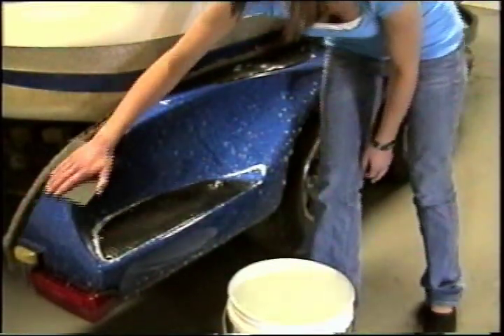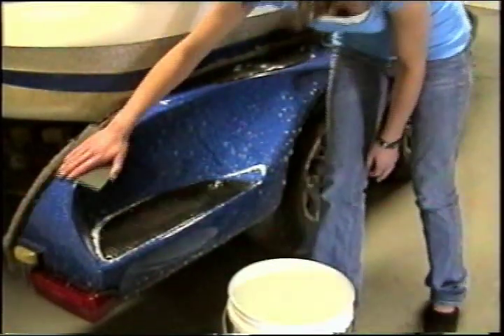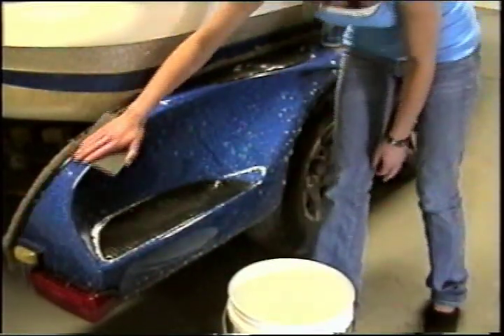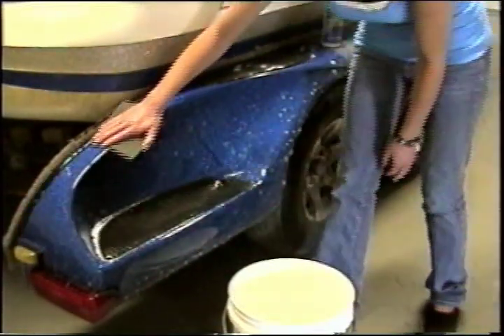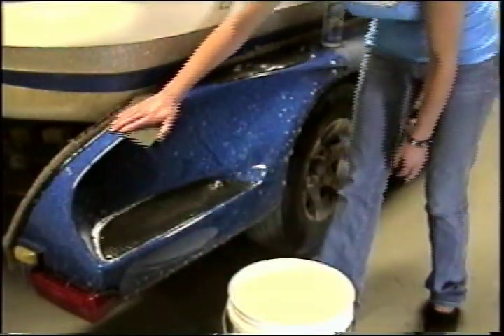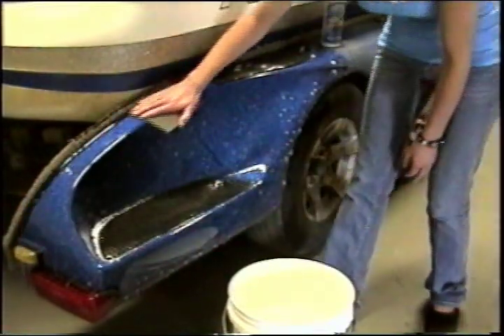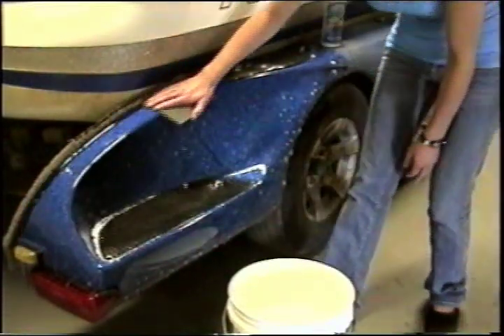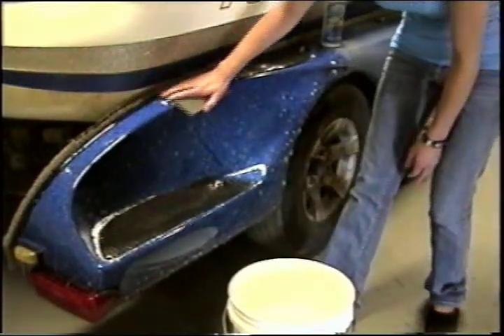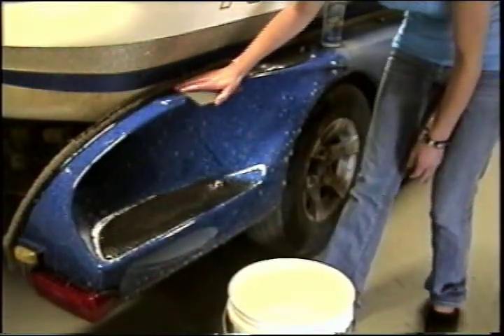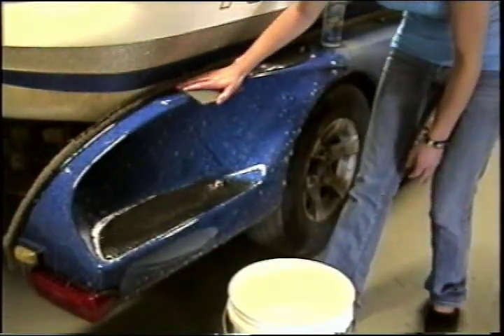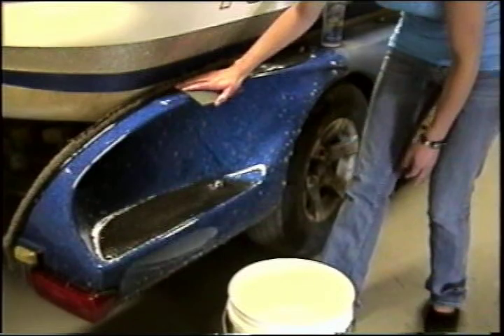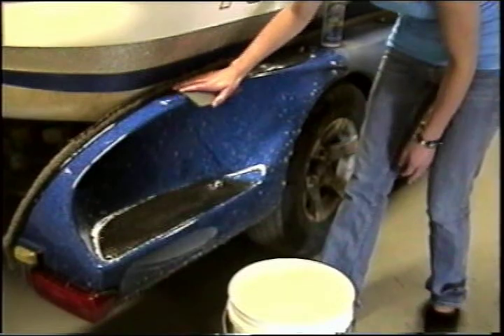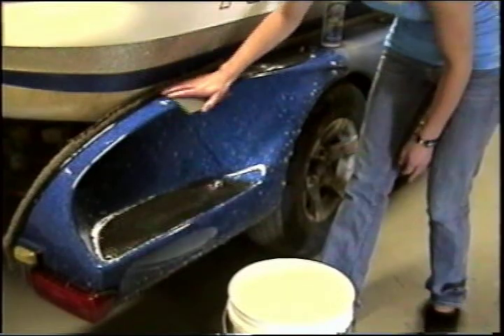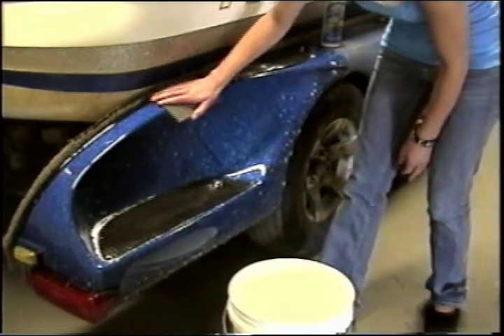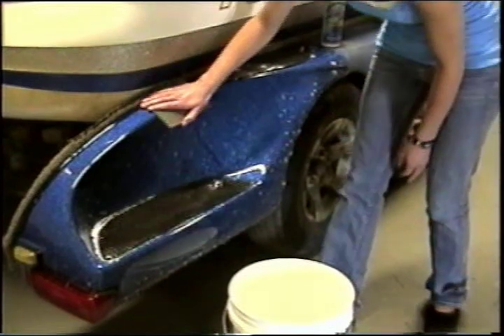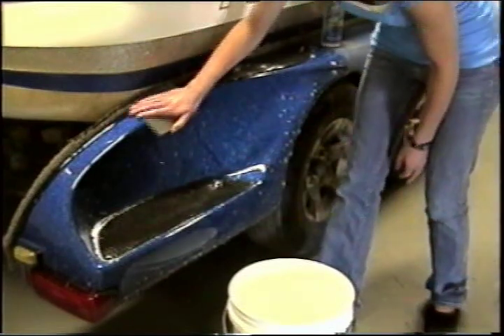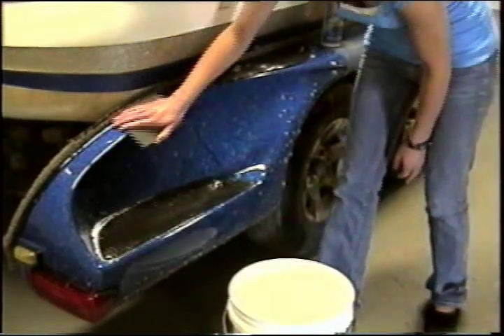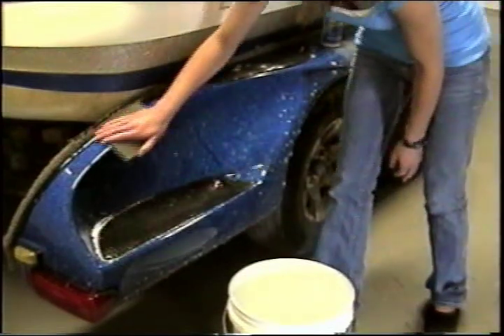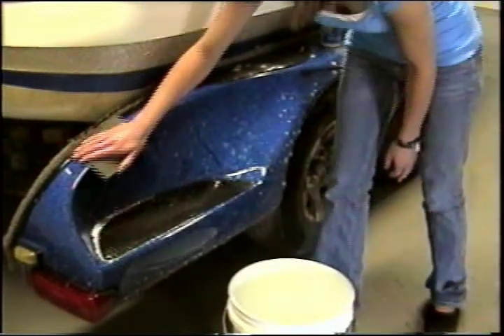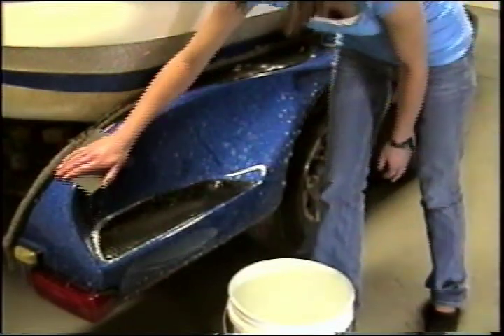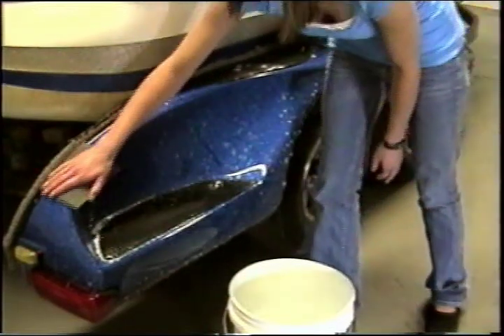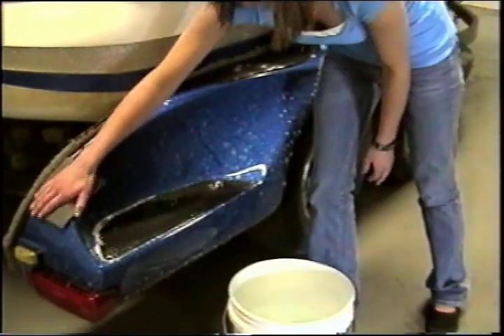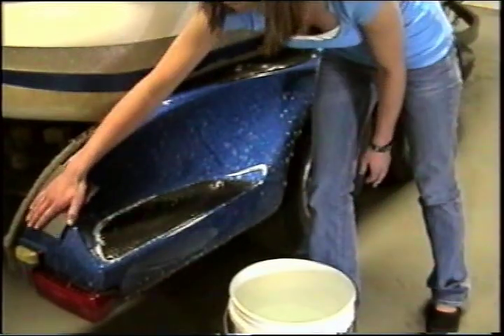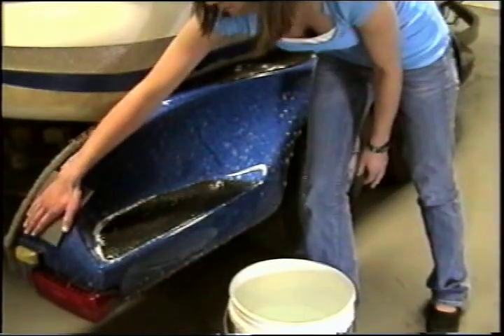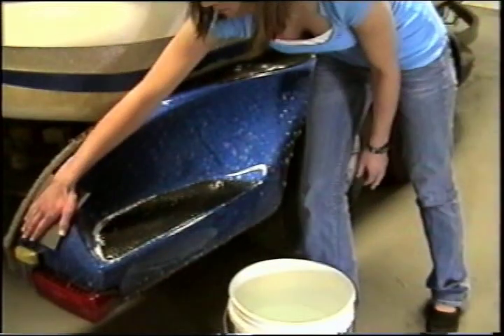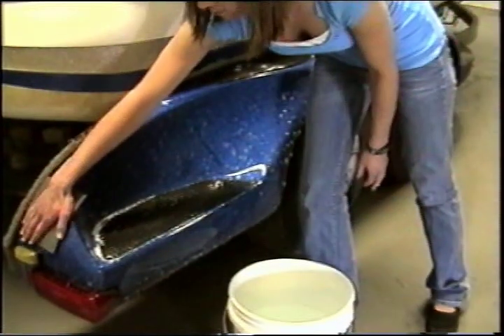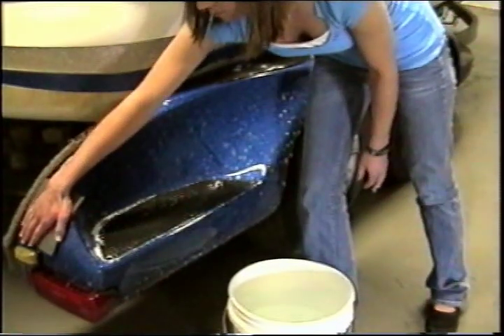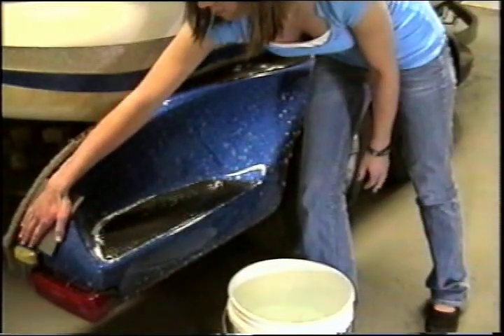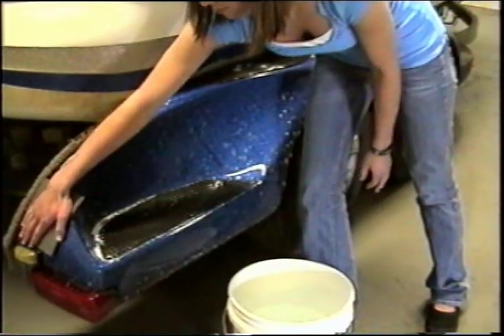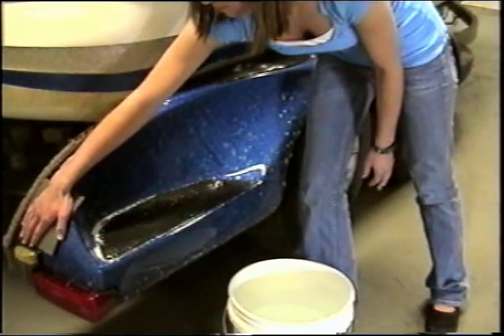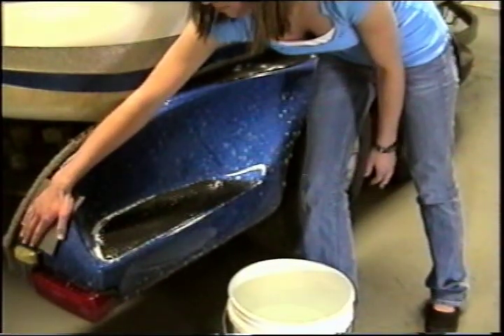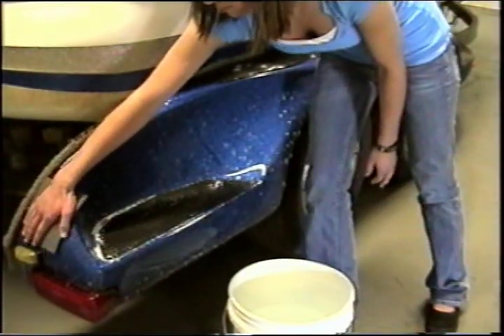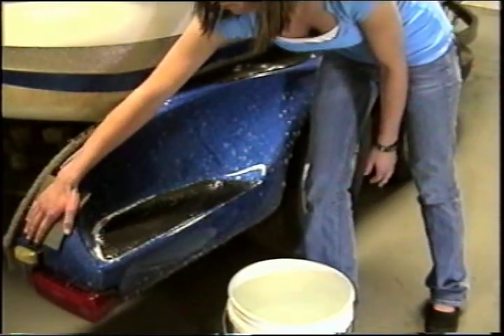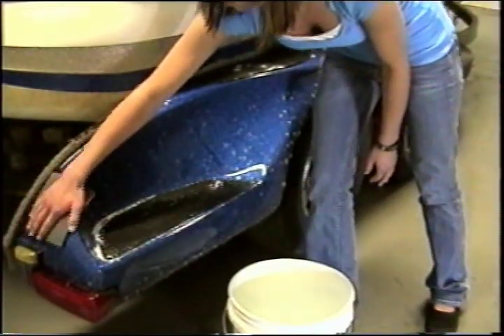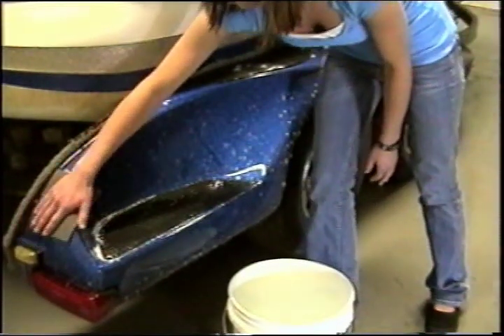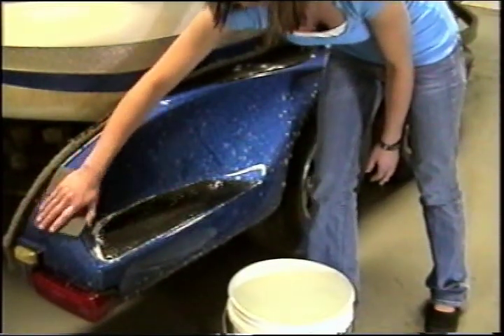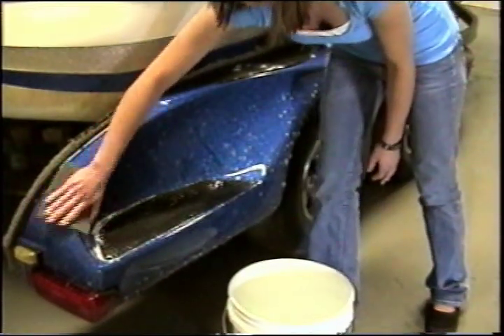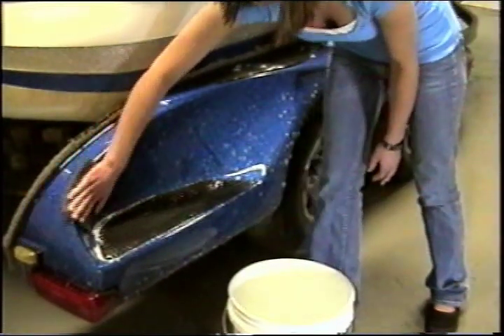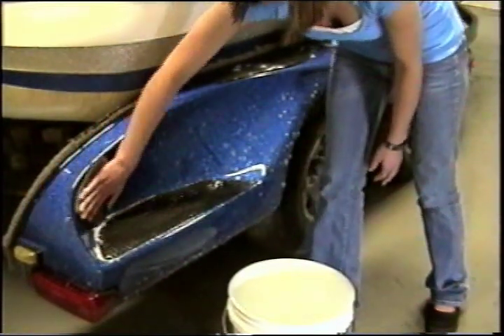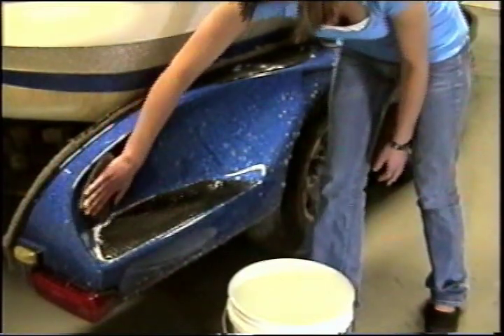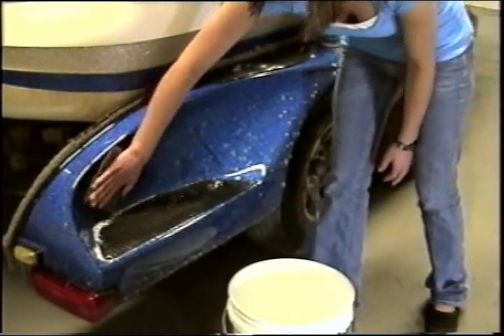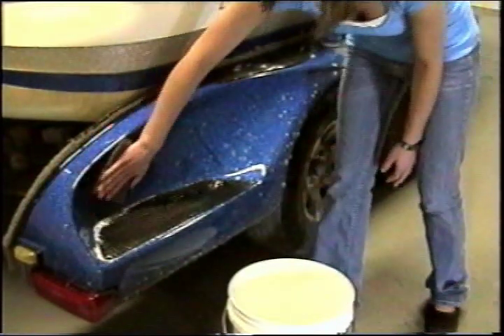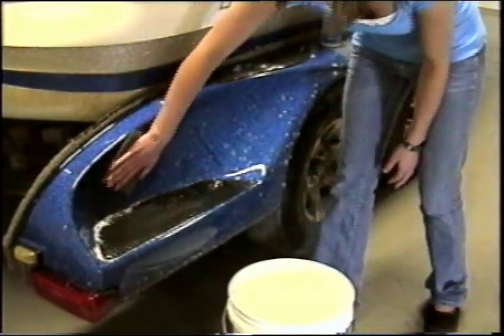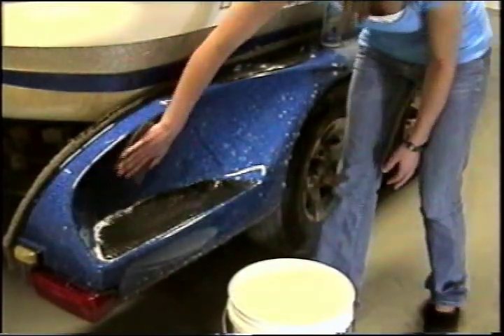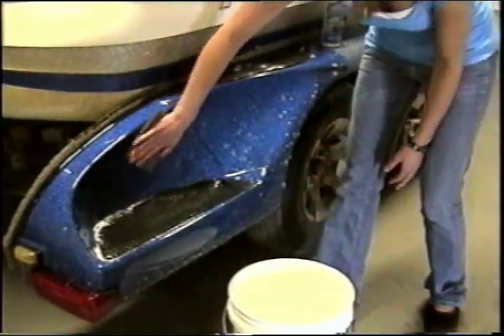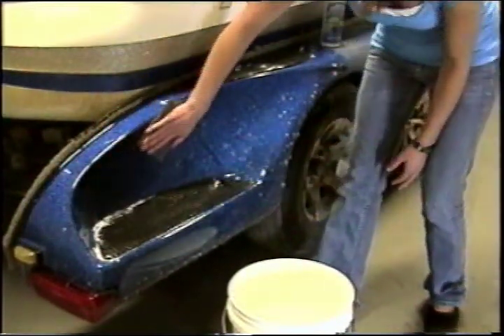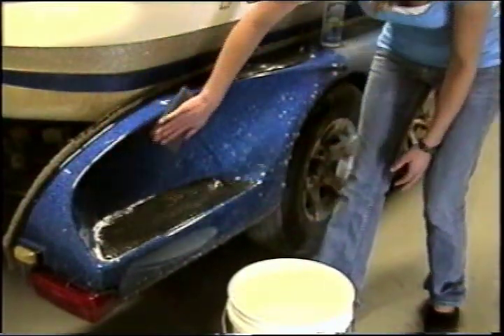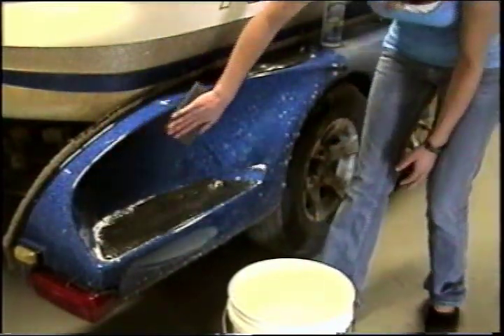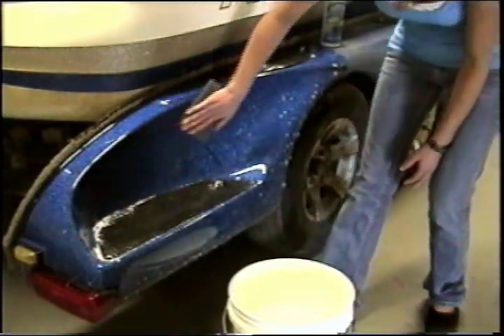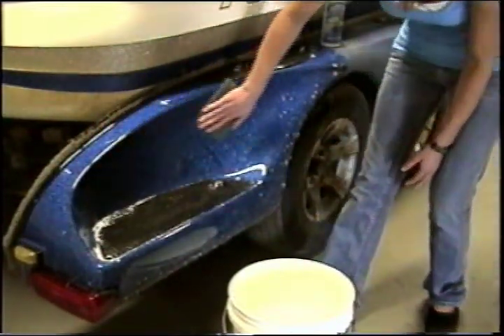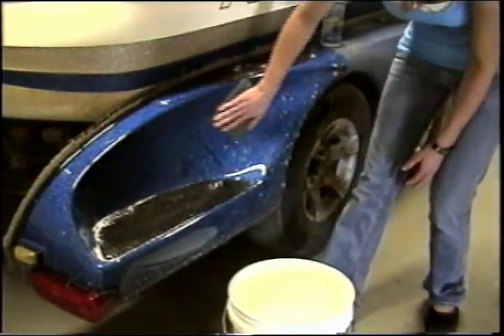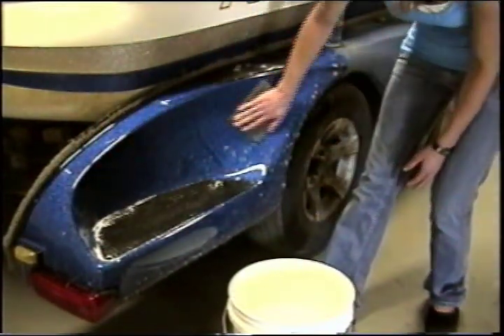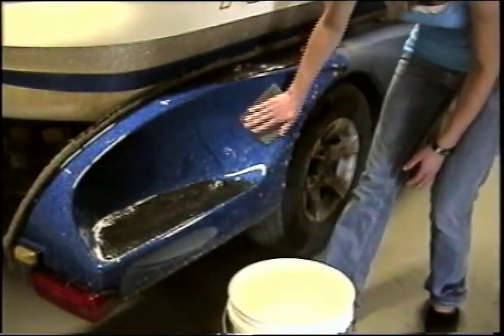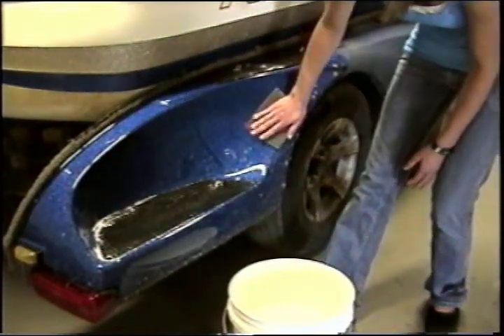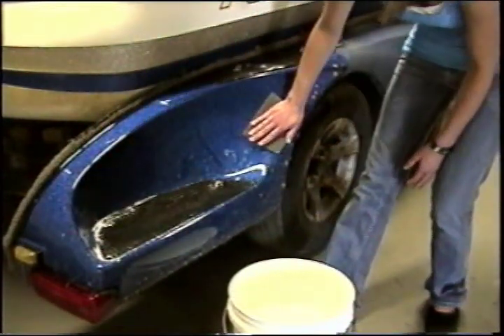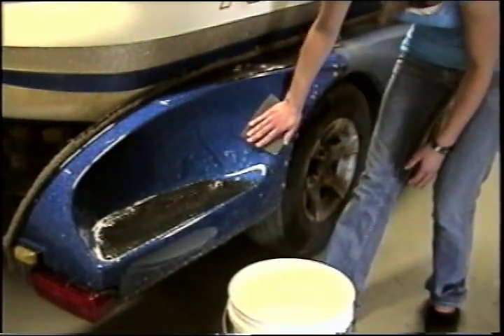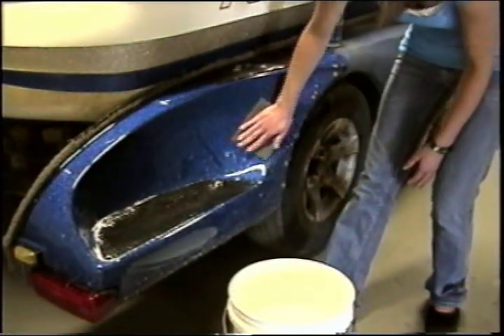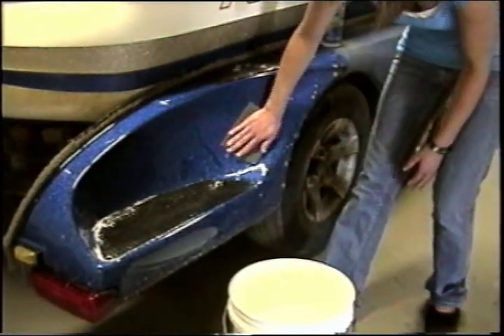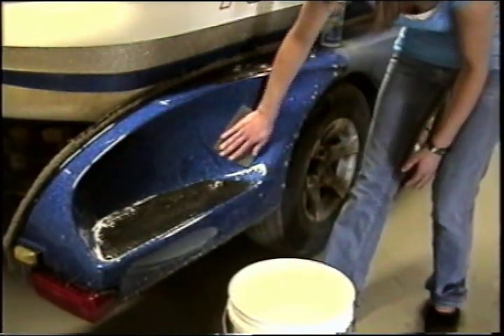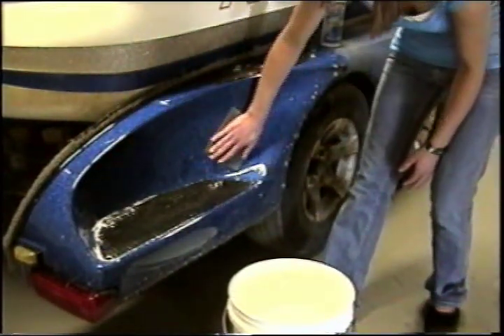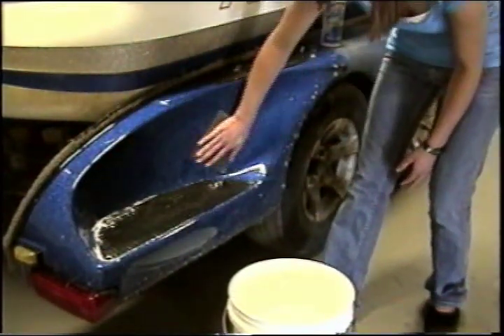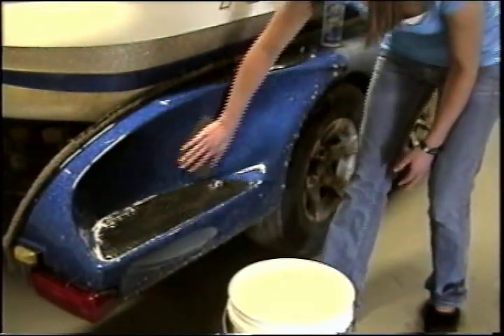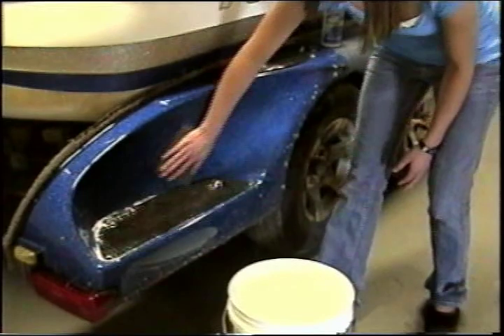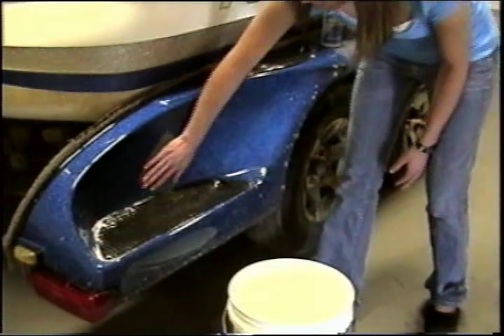Do not allow Splashback prep to dry on the surface. If this occurs, repeat the previous step before continuing.